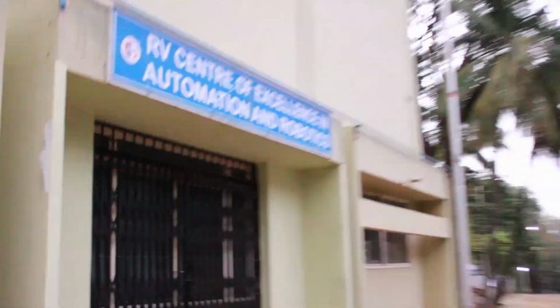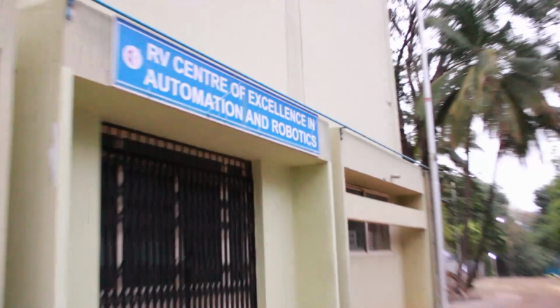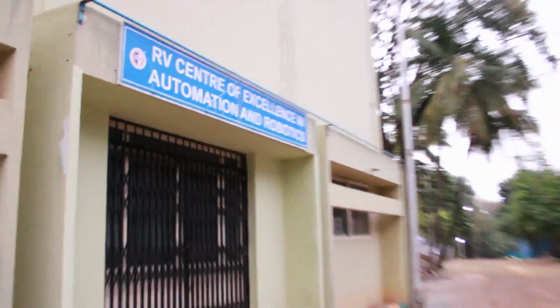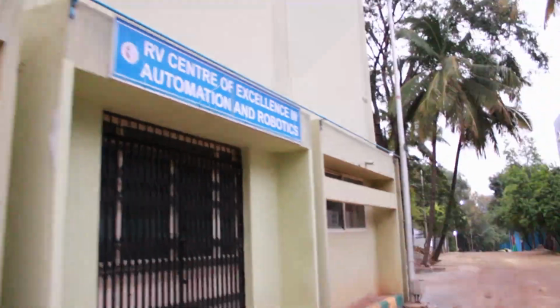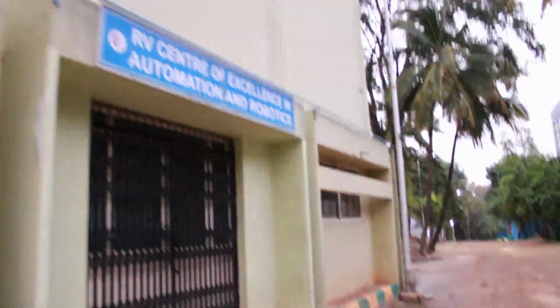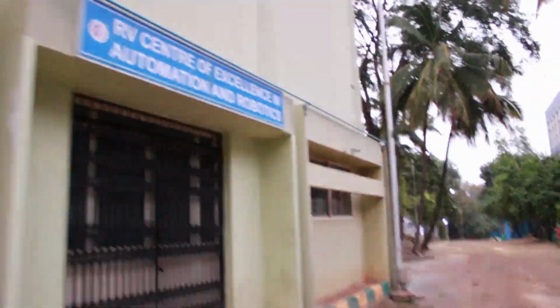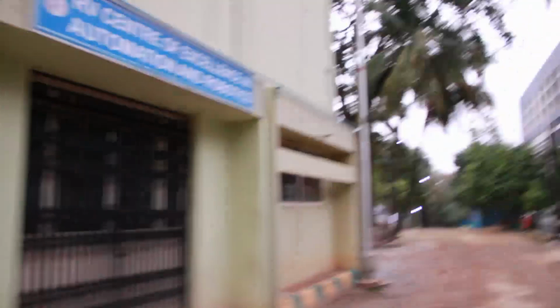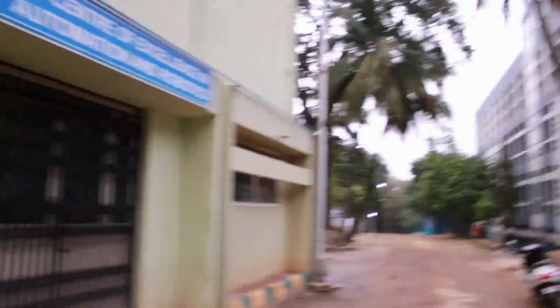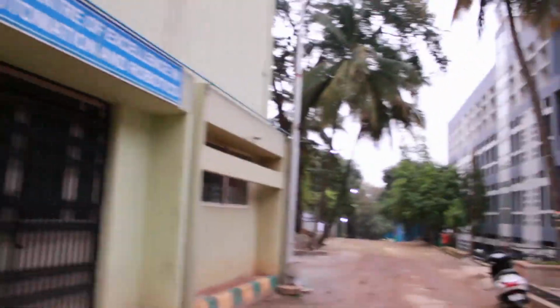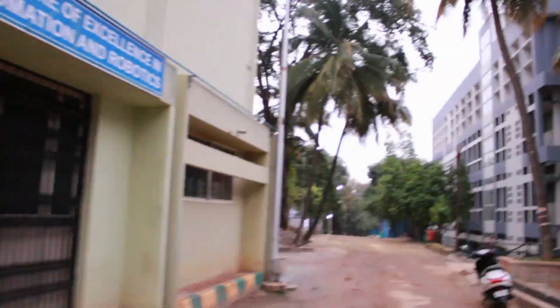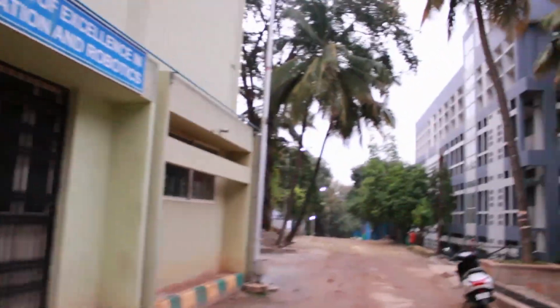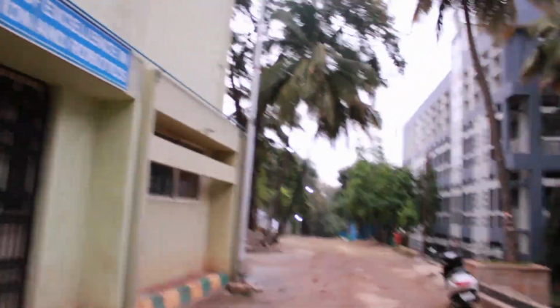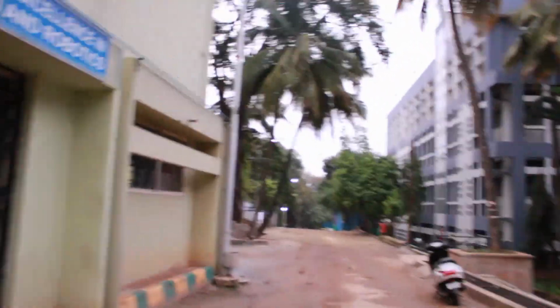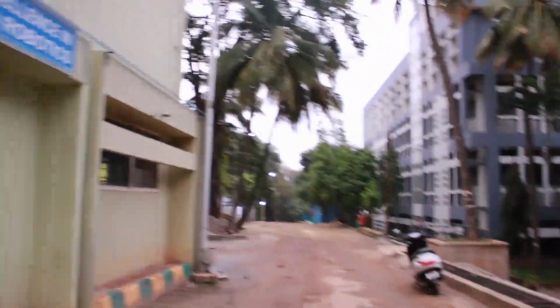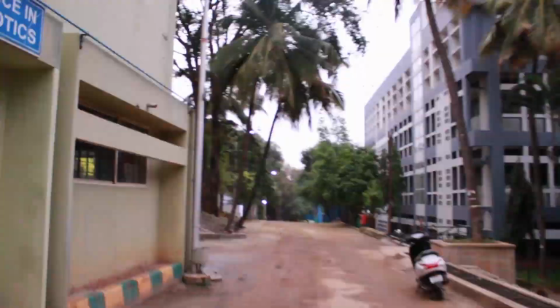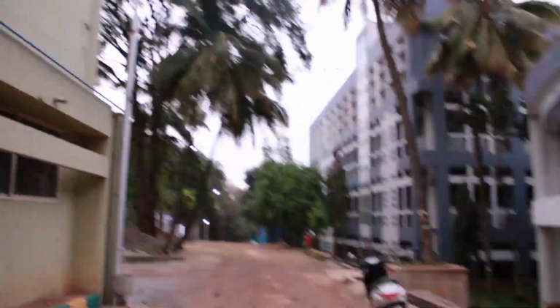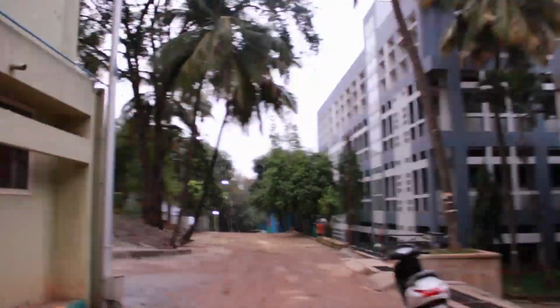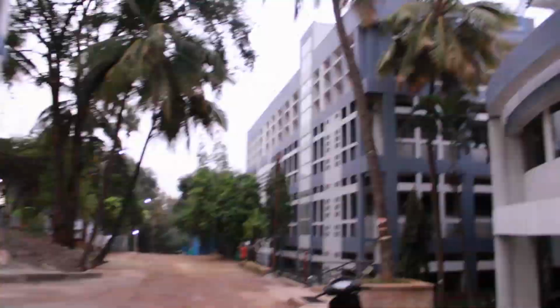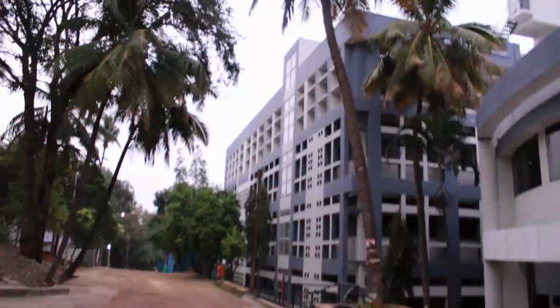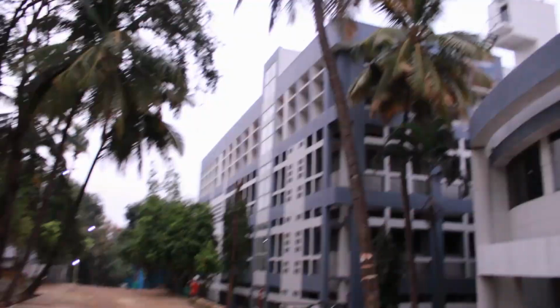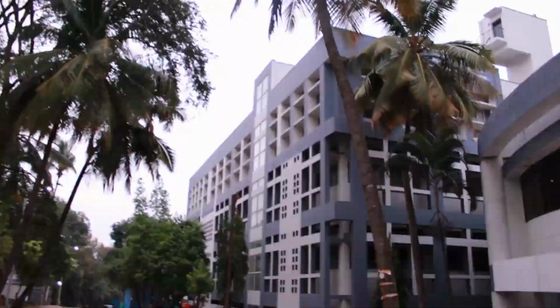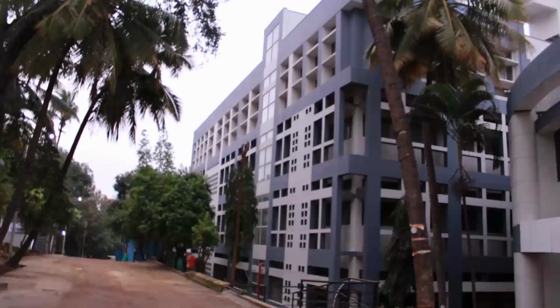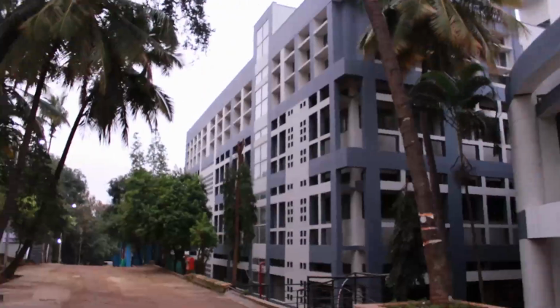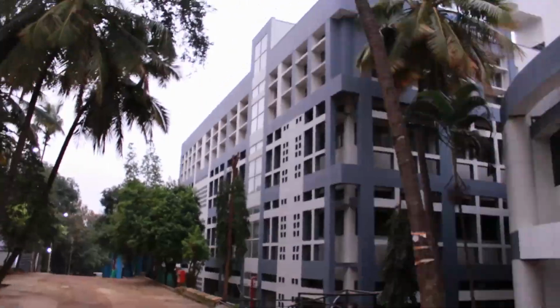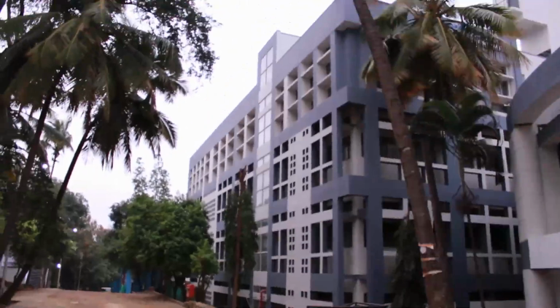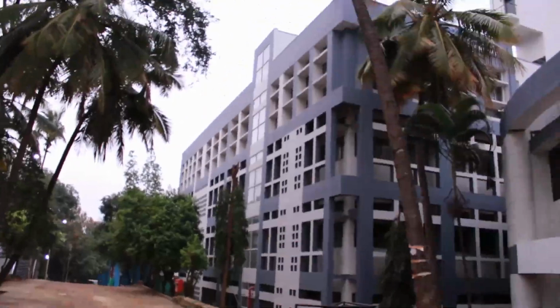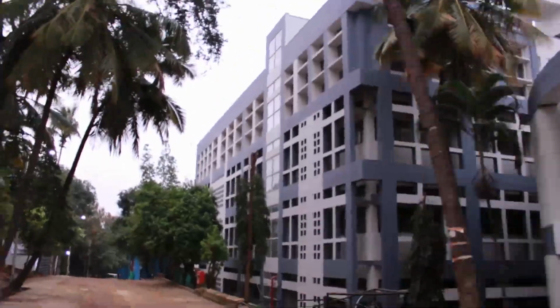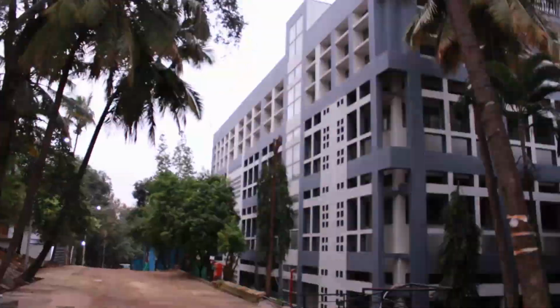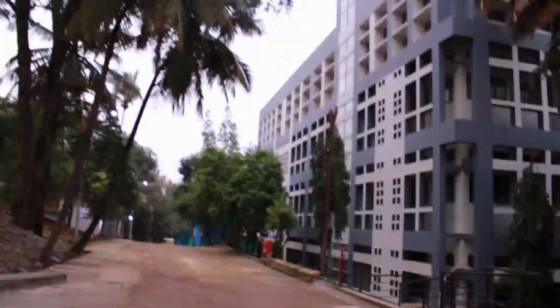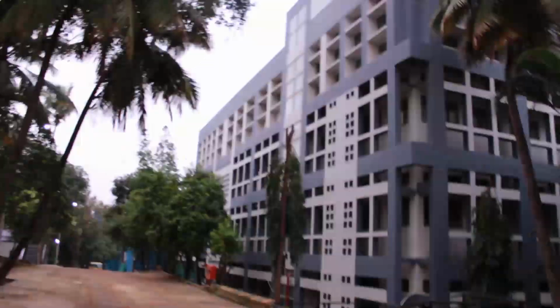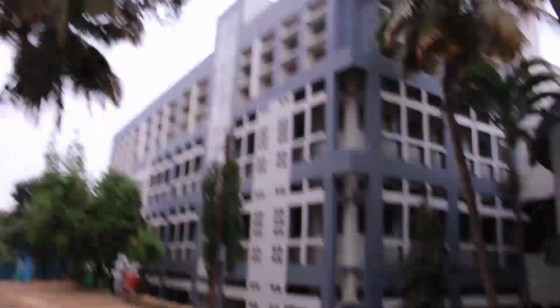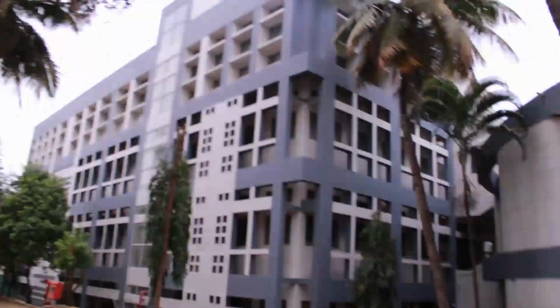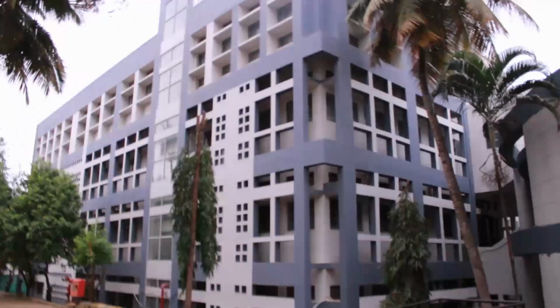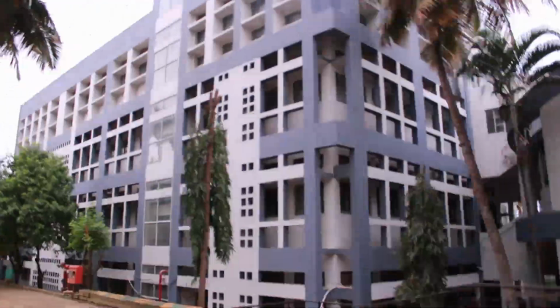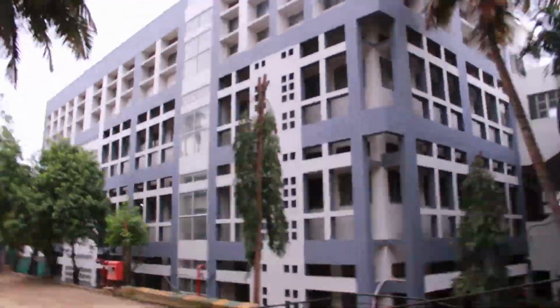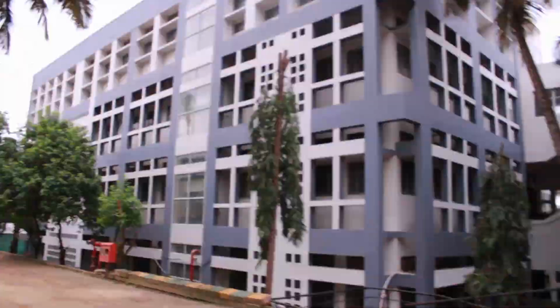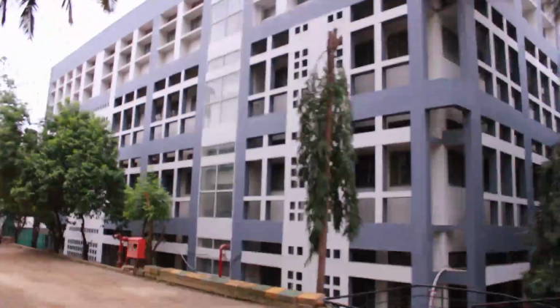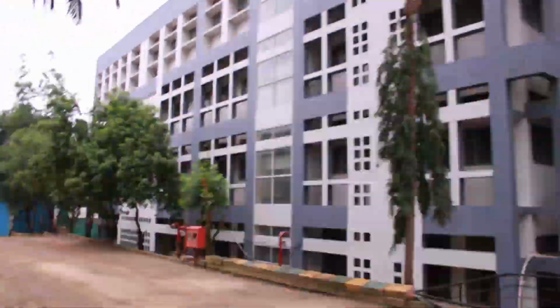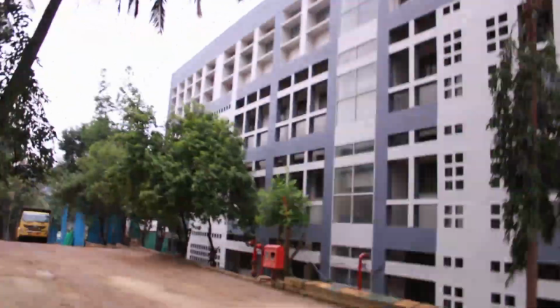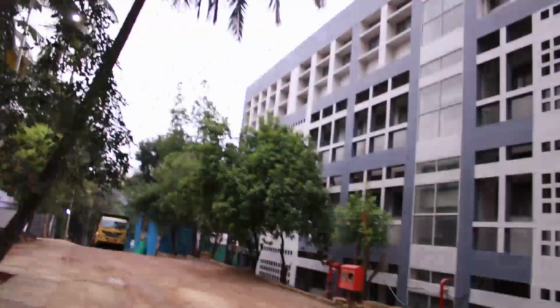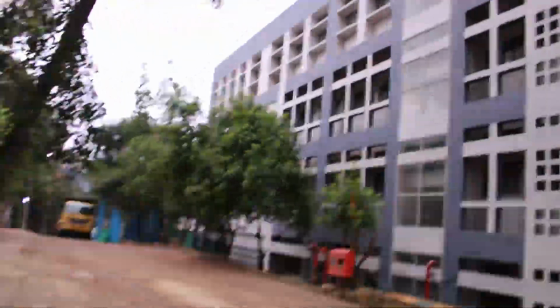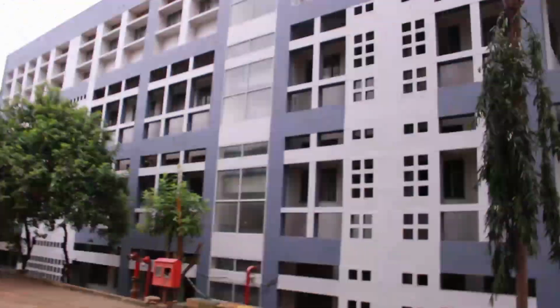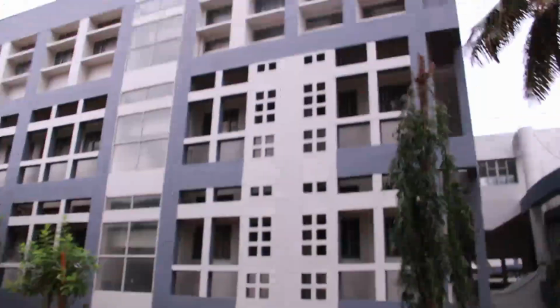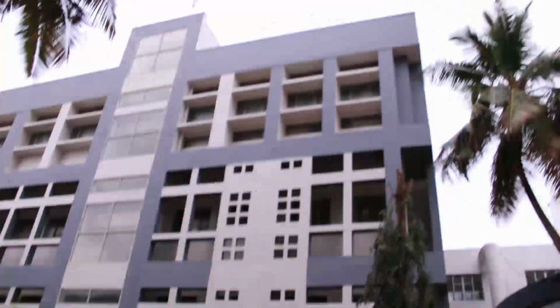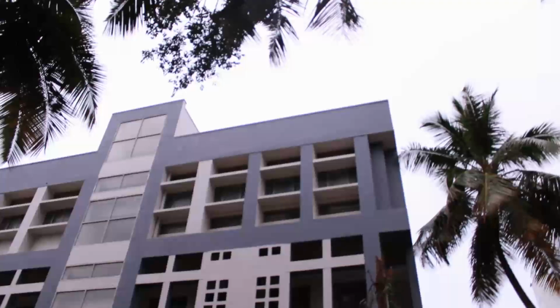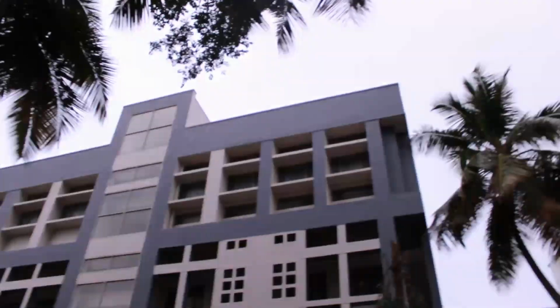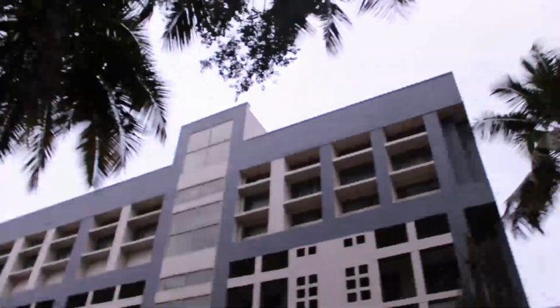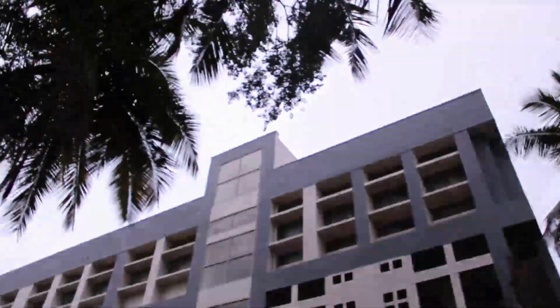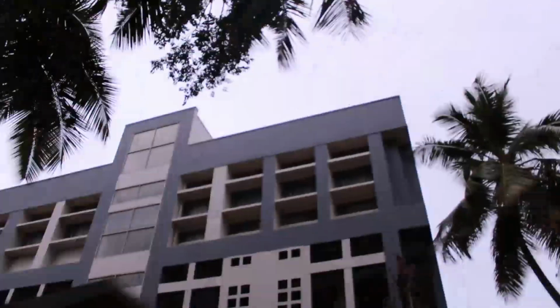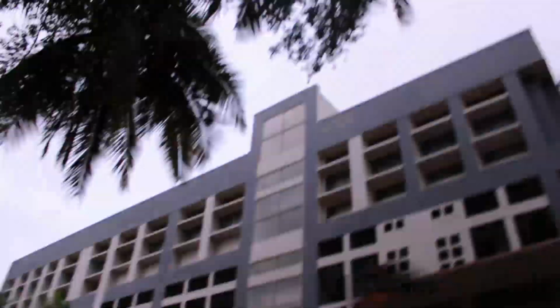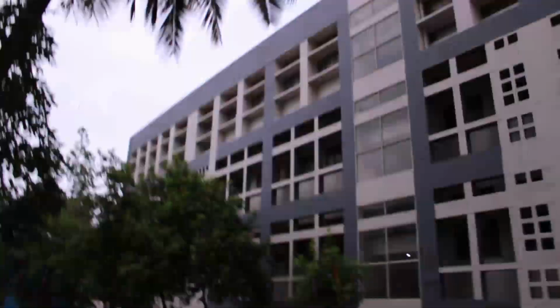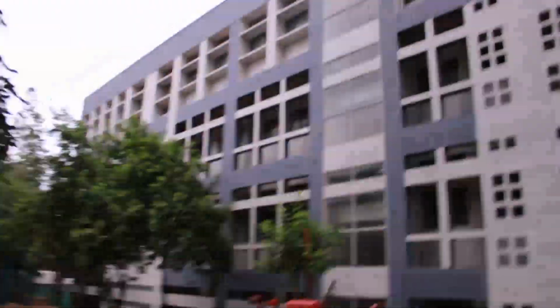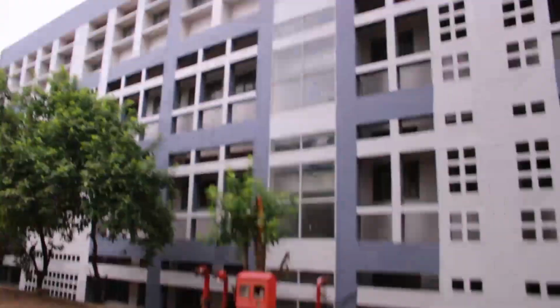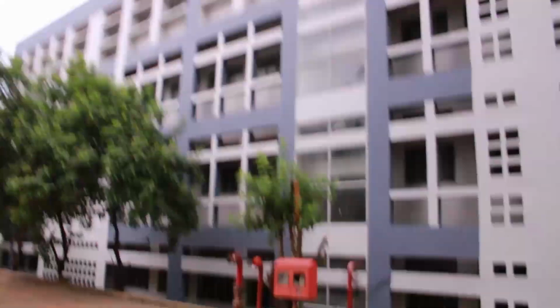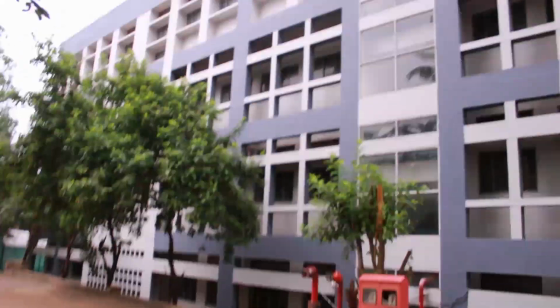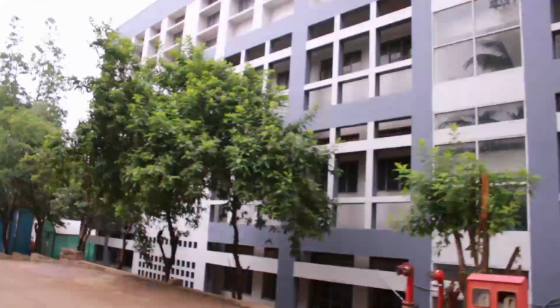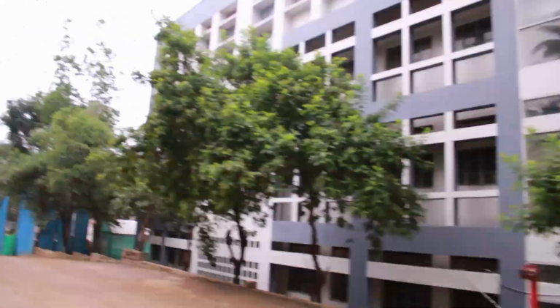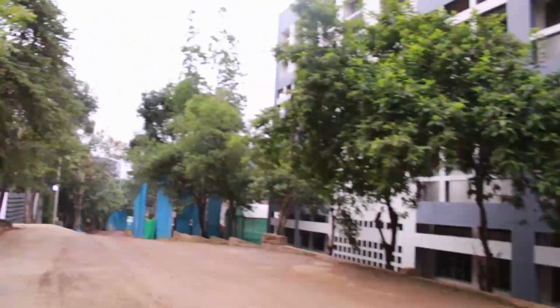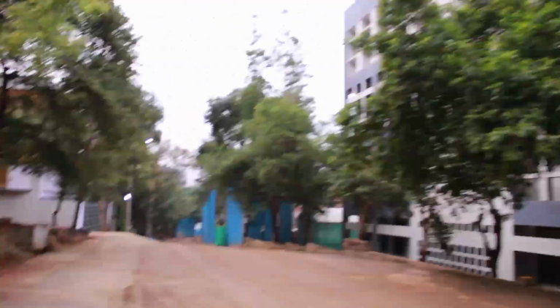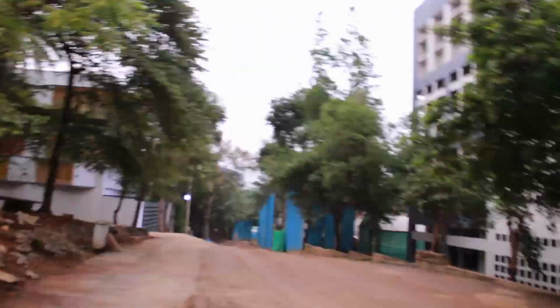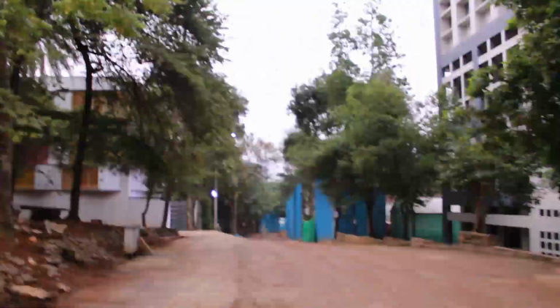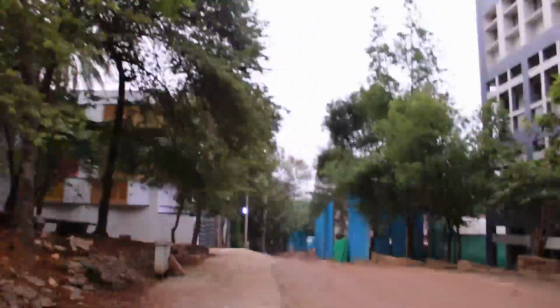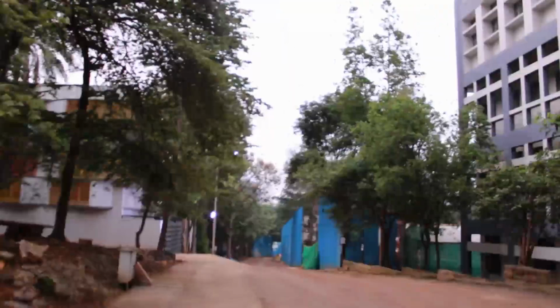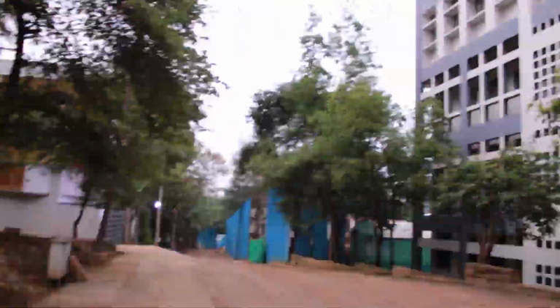This is the Automation and Robotics Lab. This is also the AIM block of RVCE that we can see behind it.